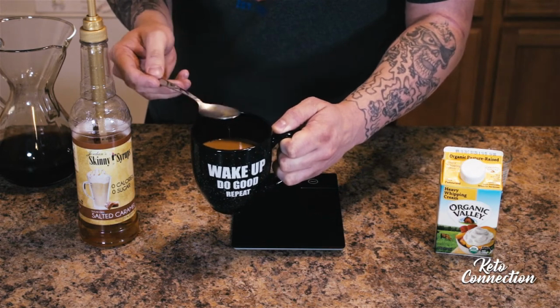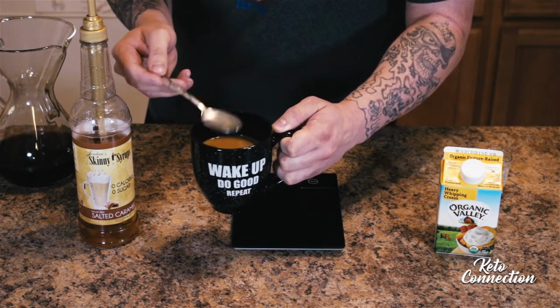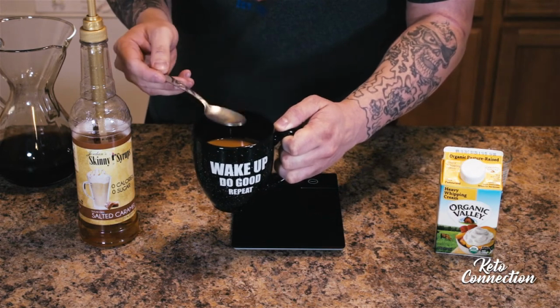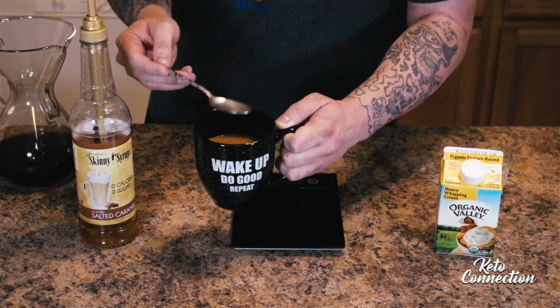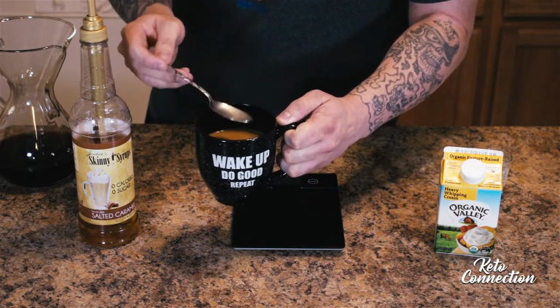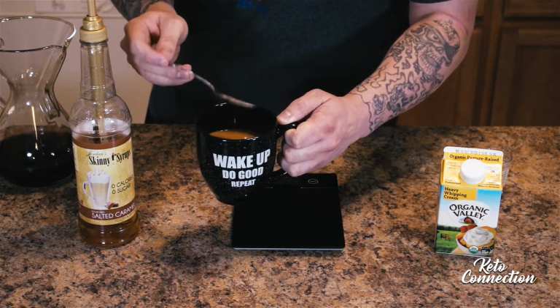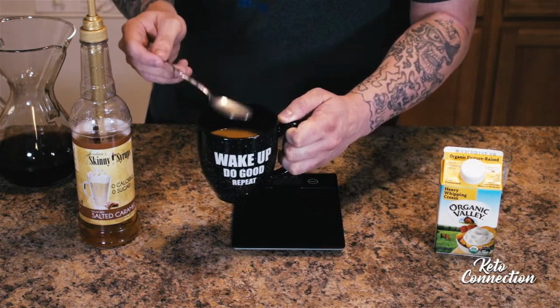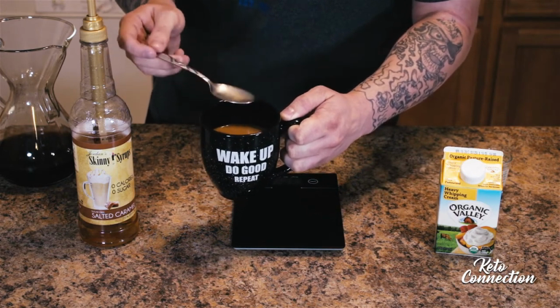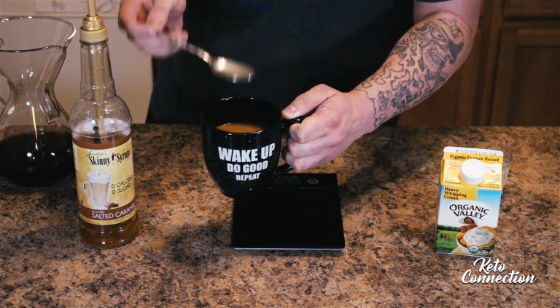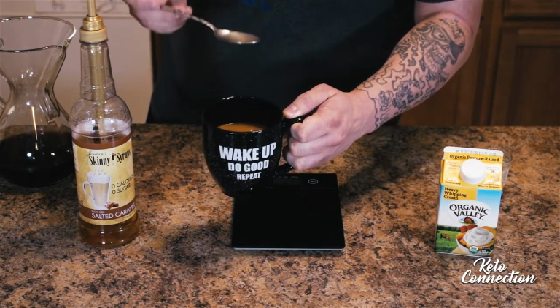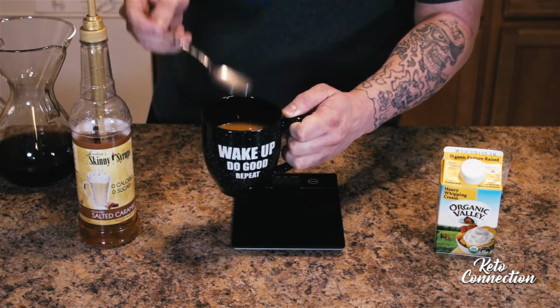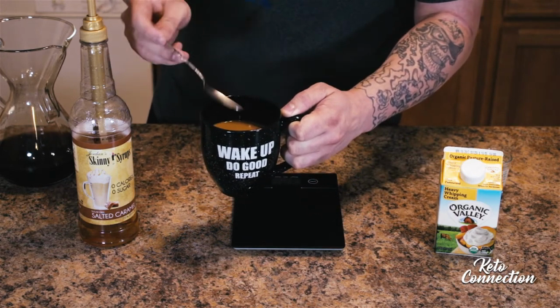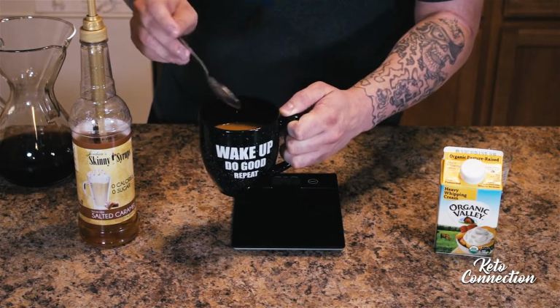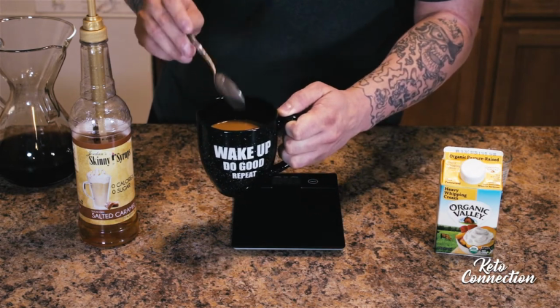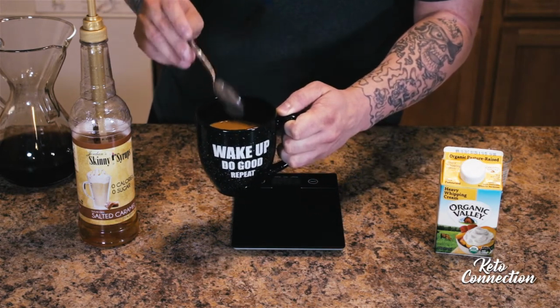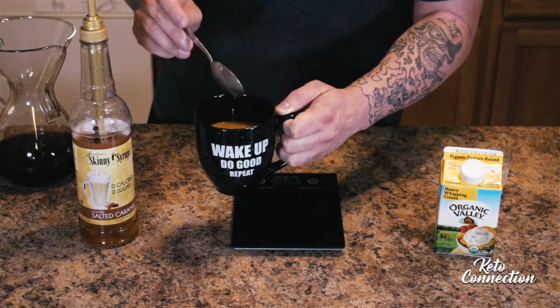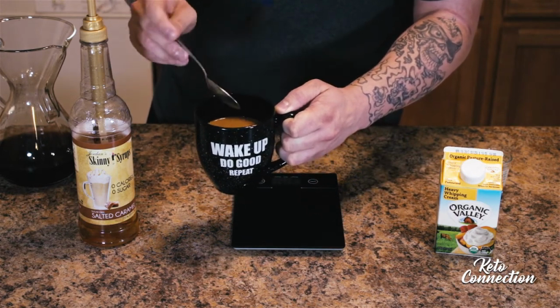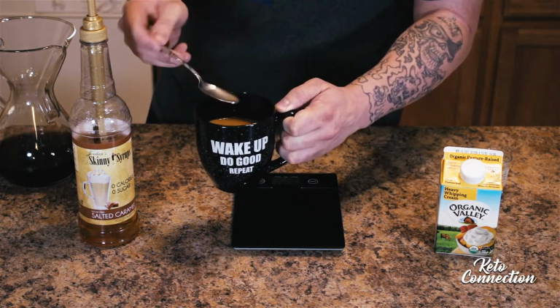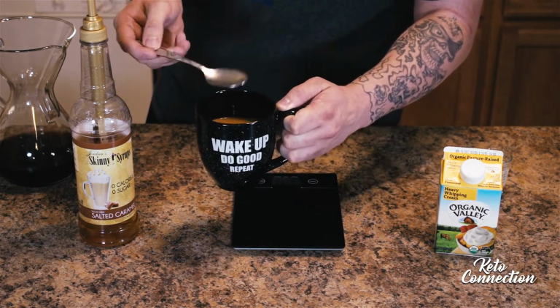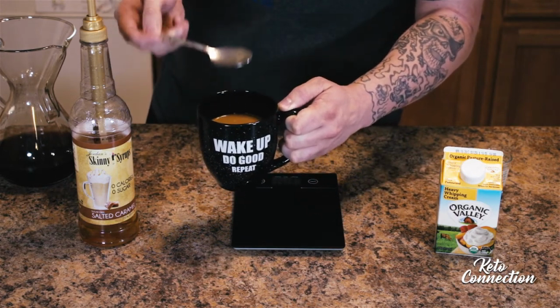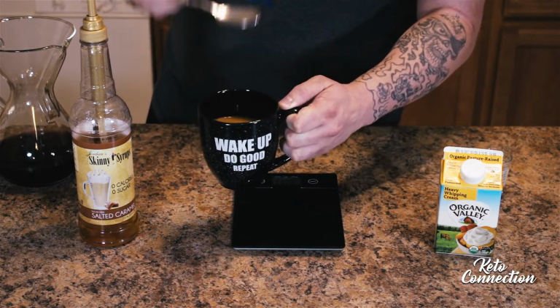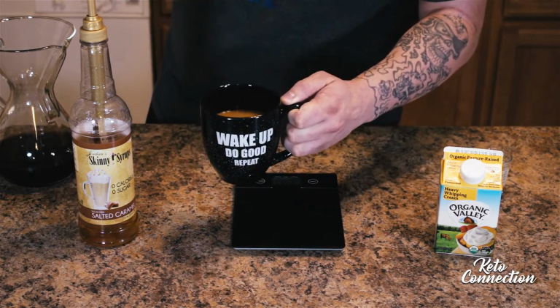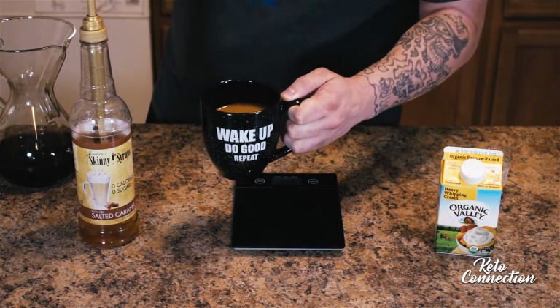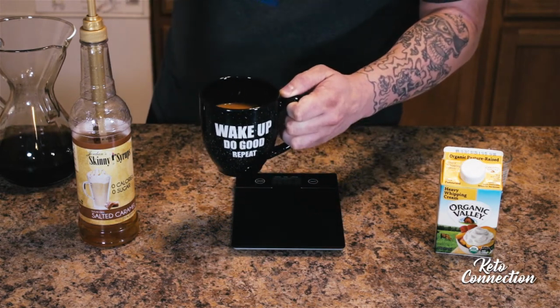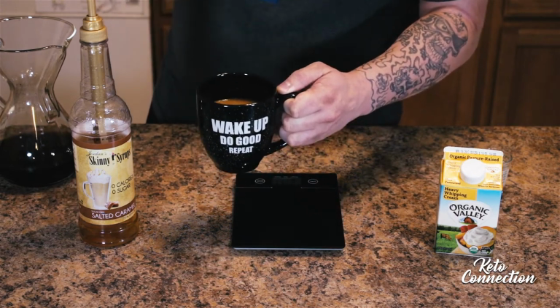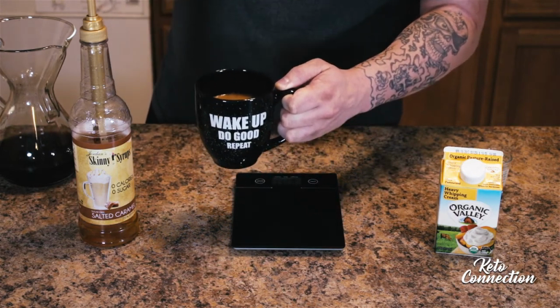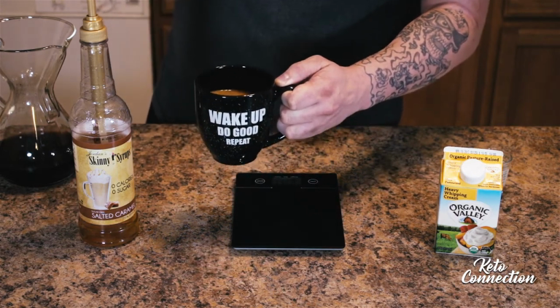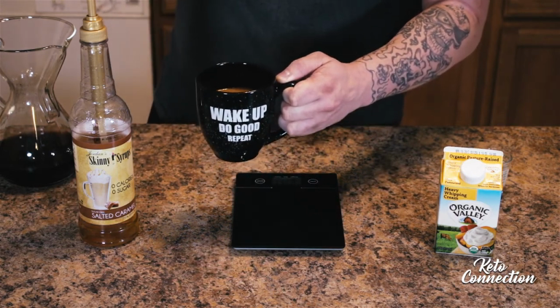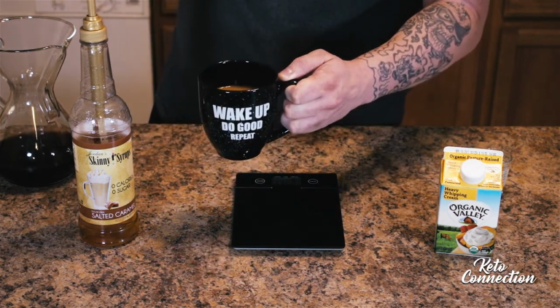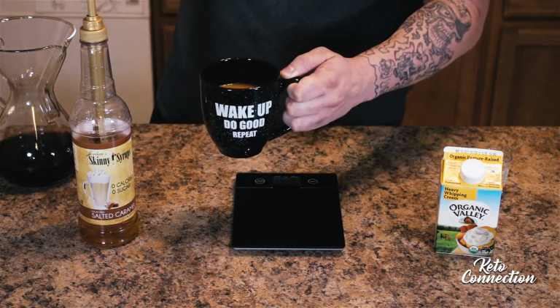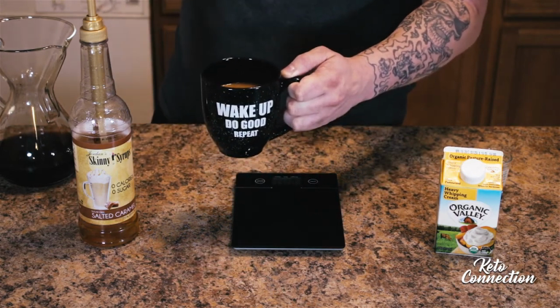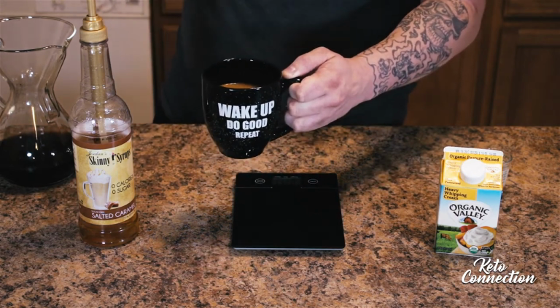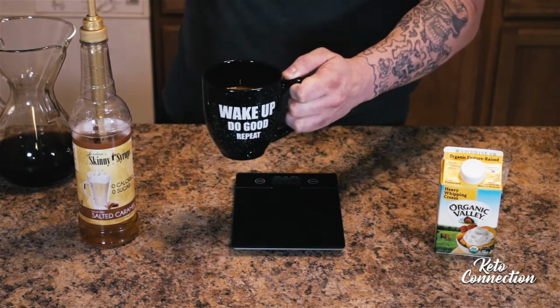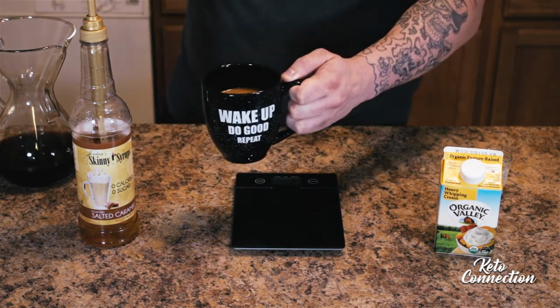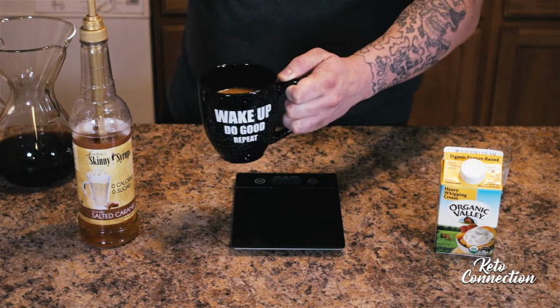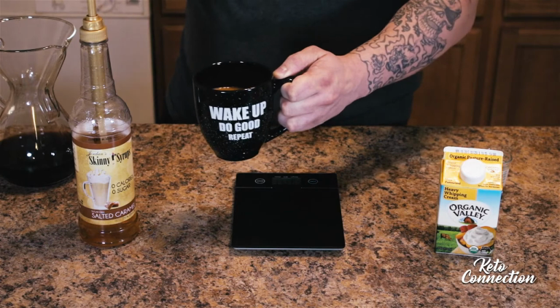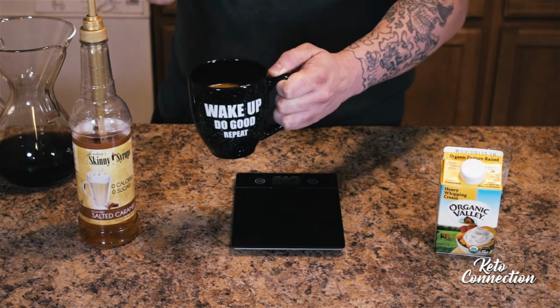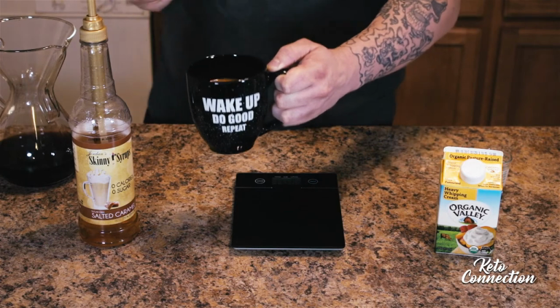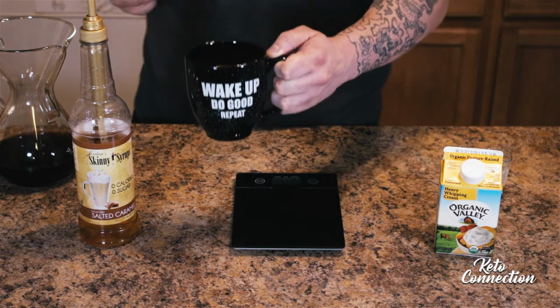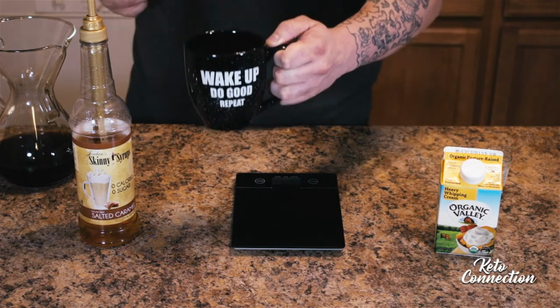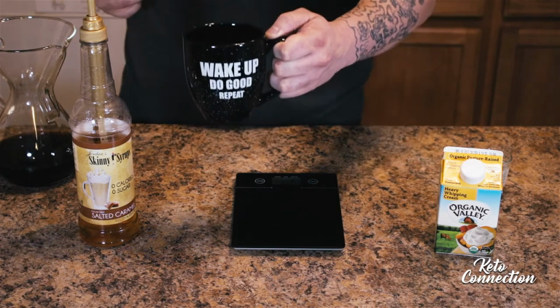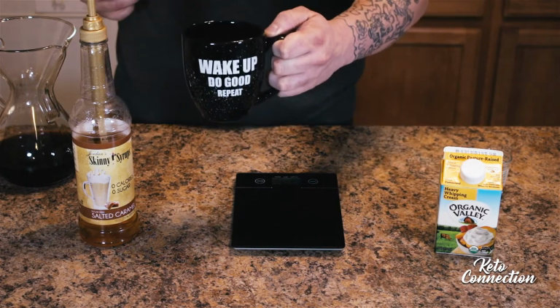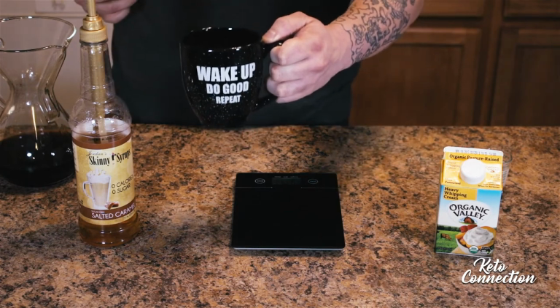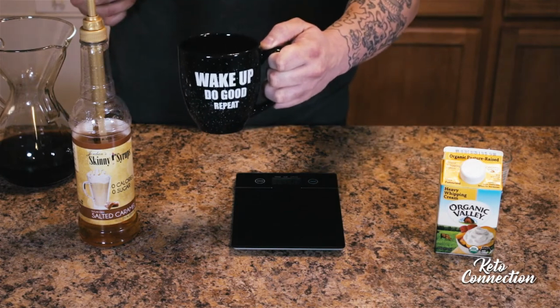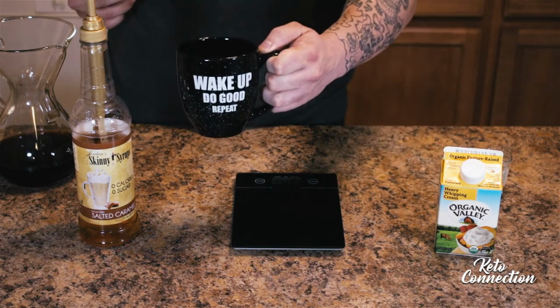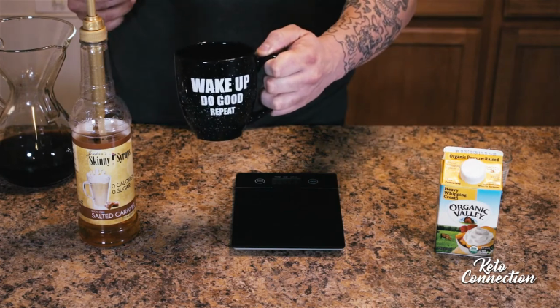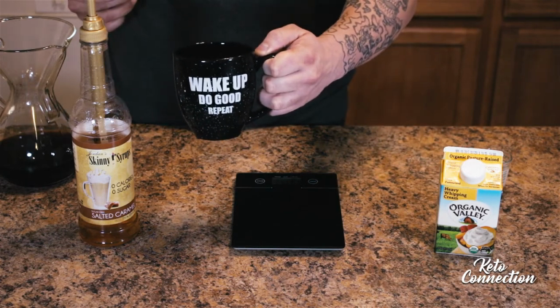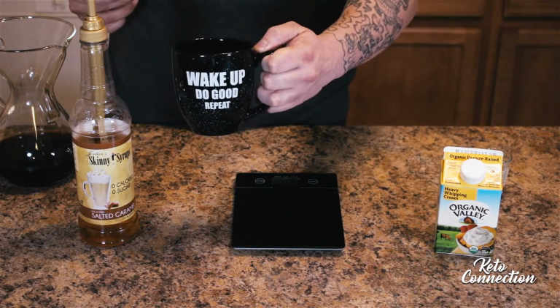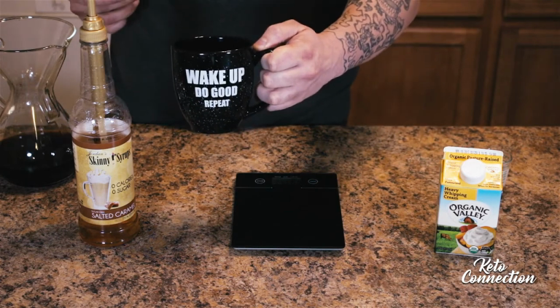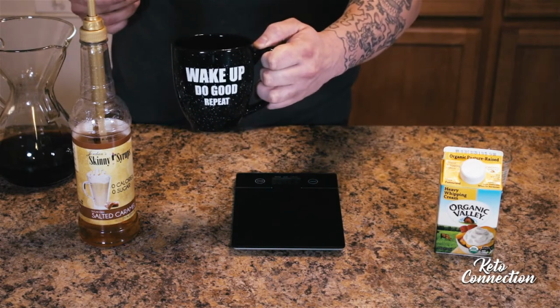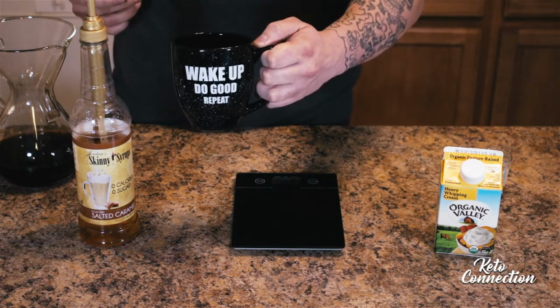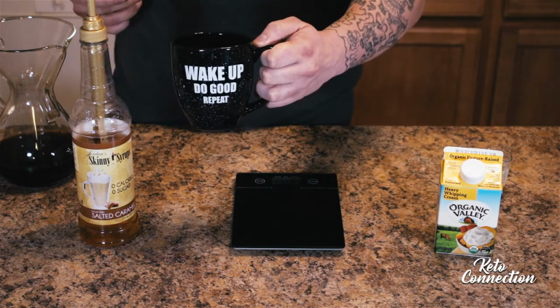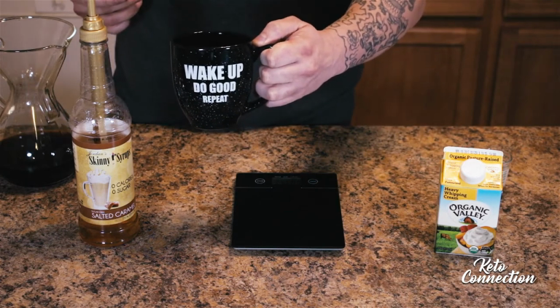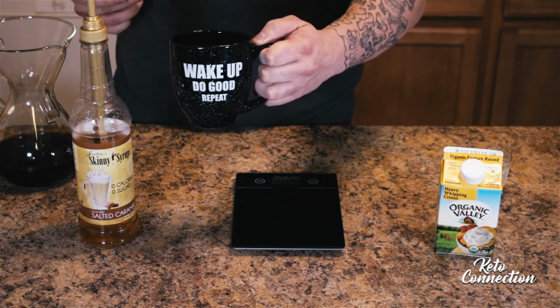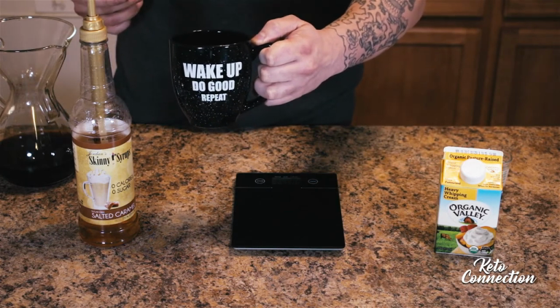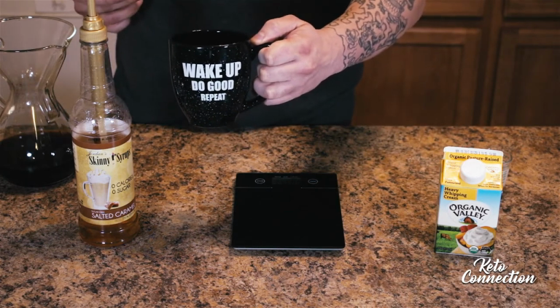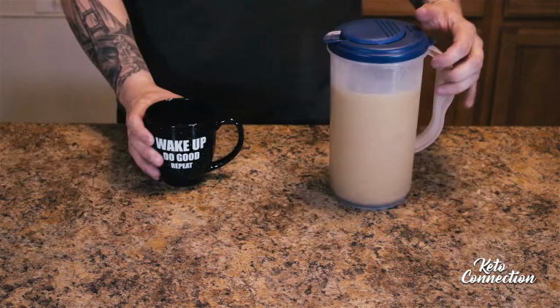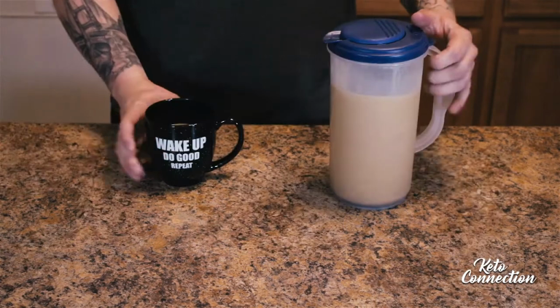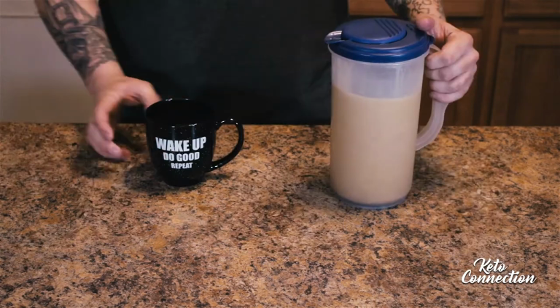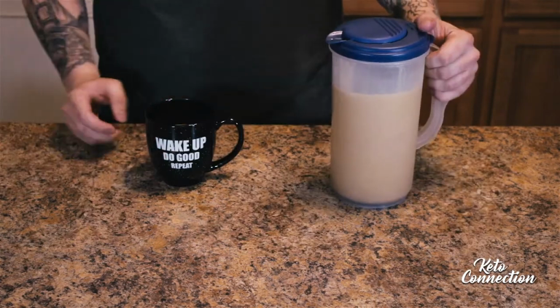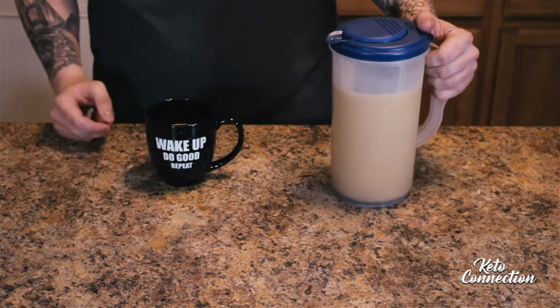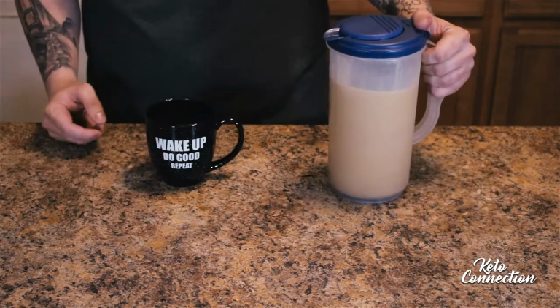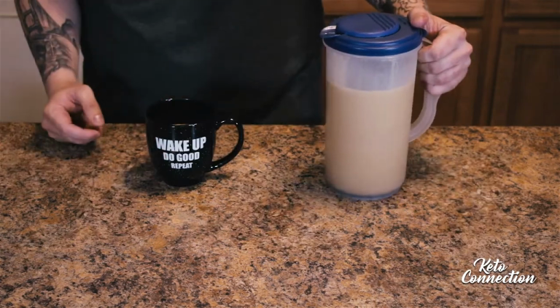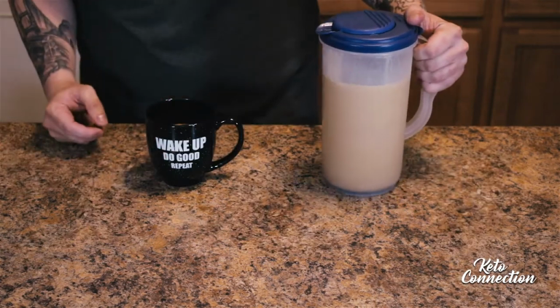It makes it pretty brown — it's not white. A lot of people like their coffee white but I don't really like that. I just like sweet coffee, and this is definitely sweet.